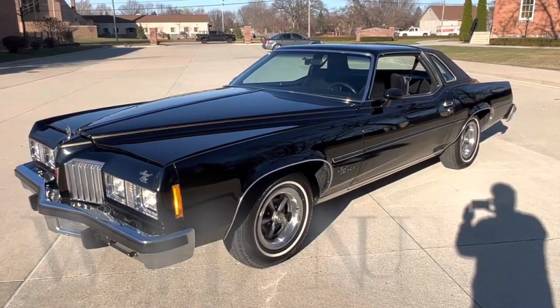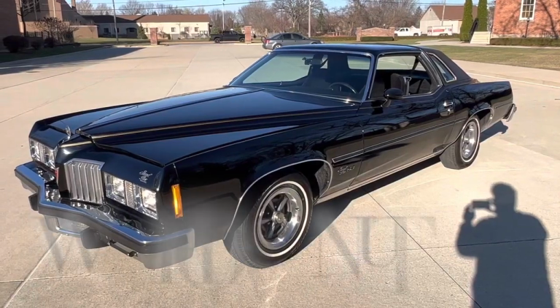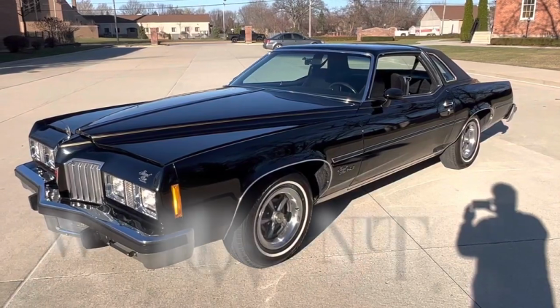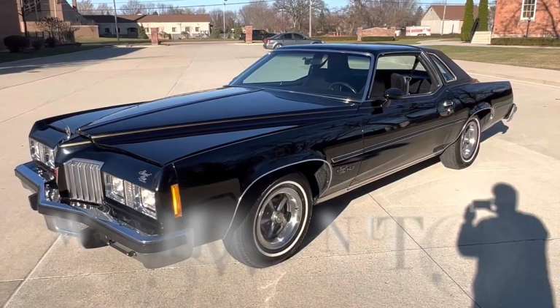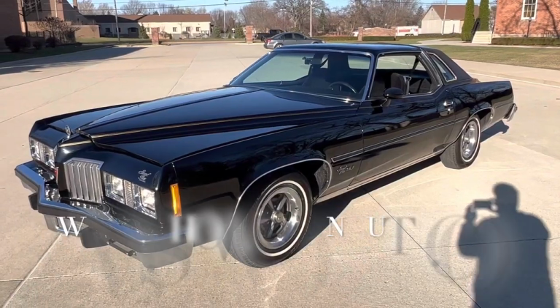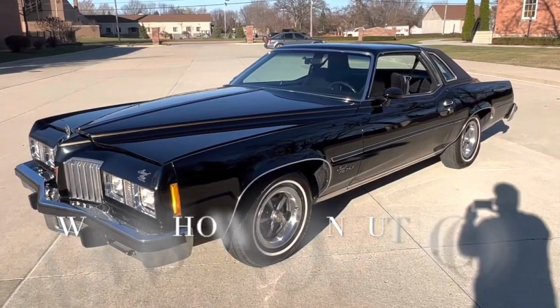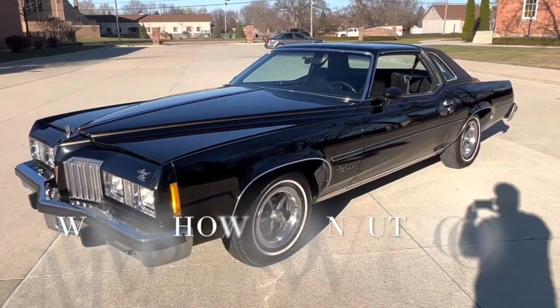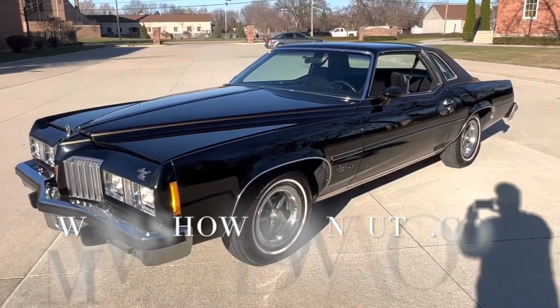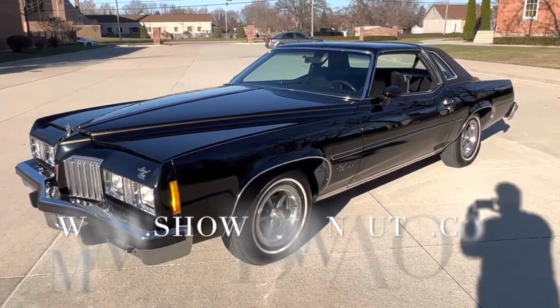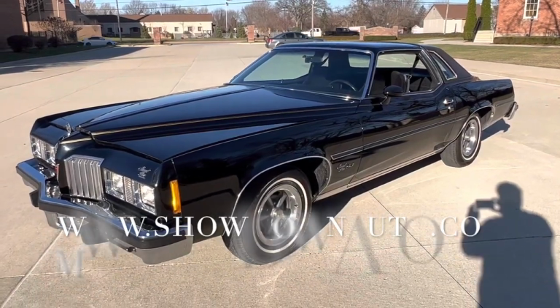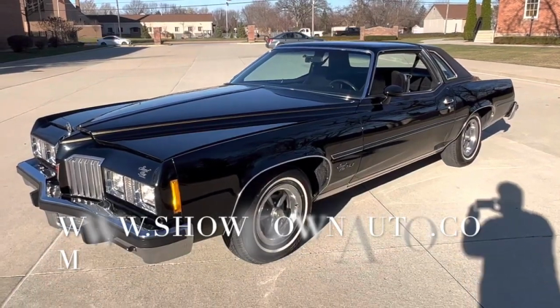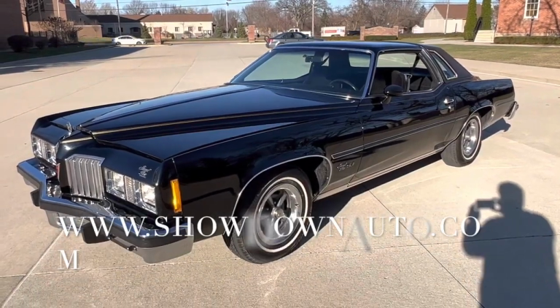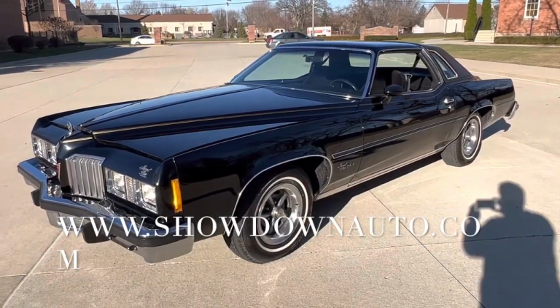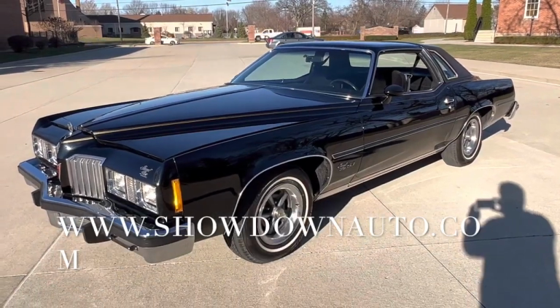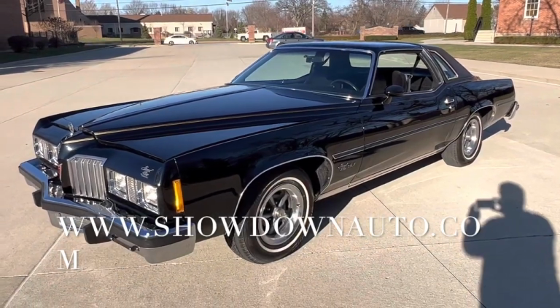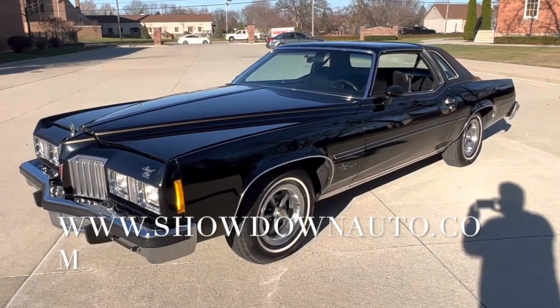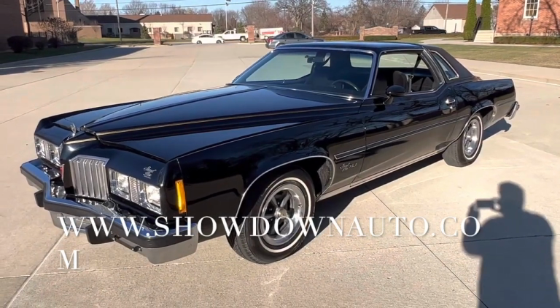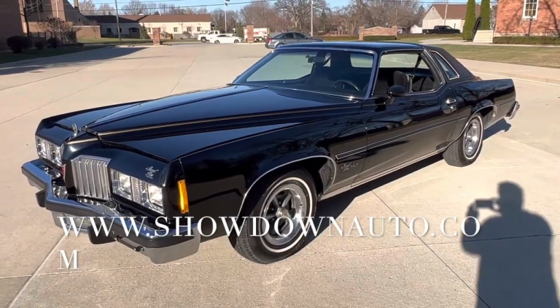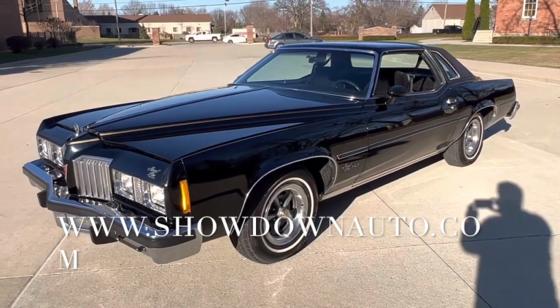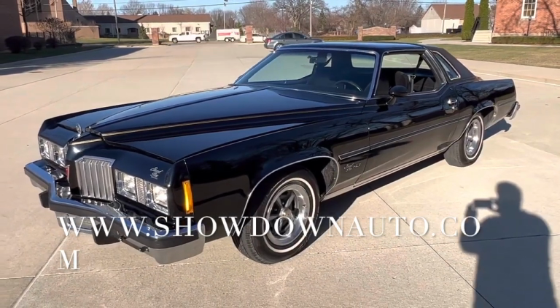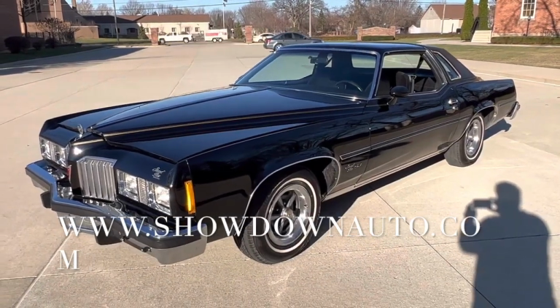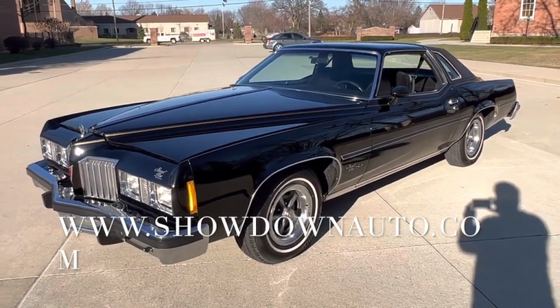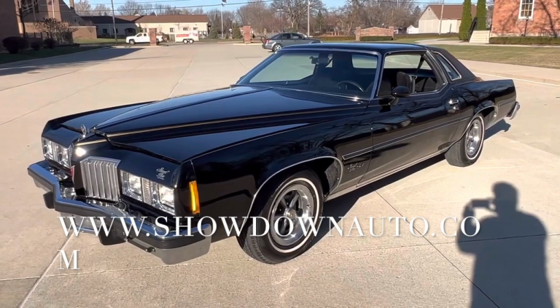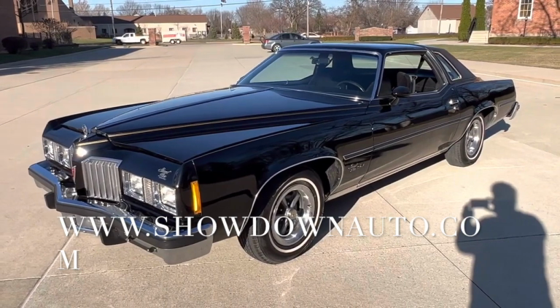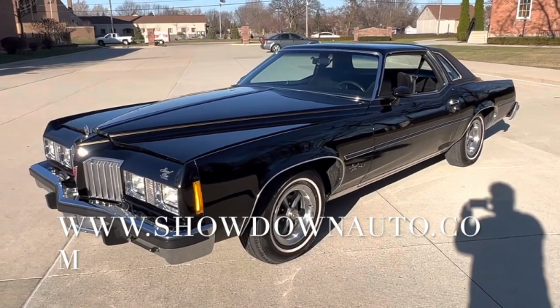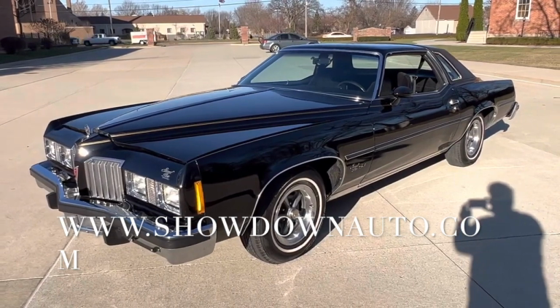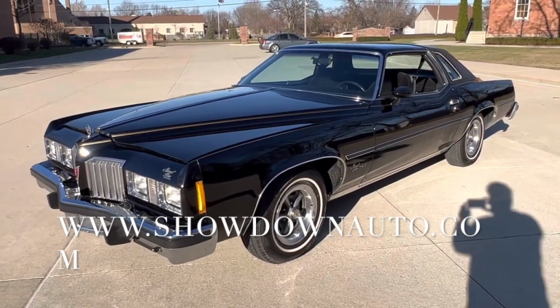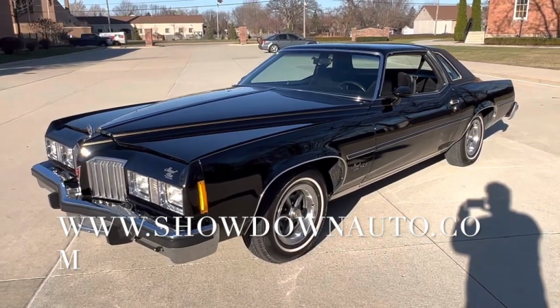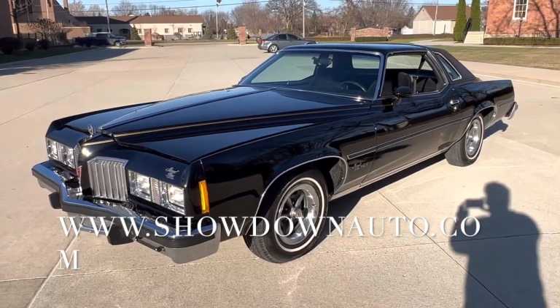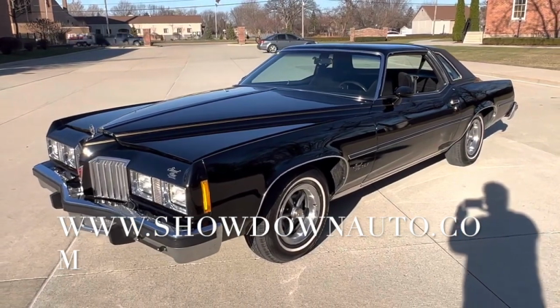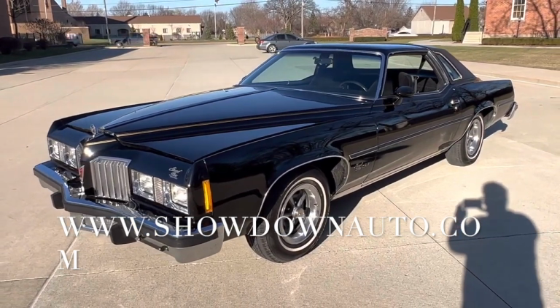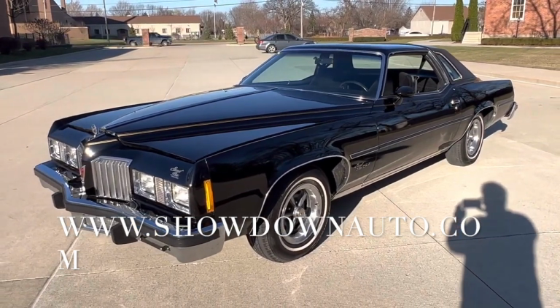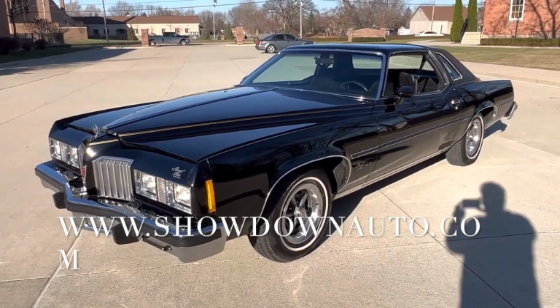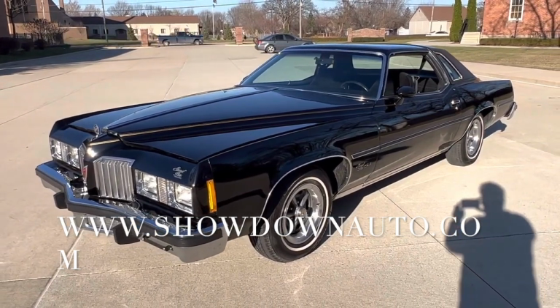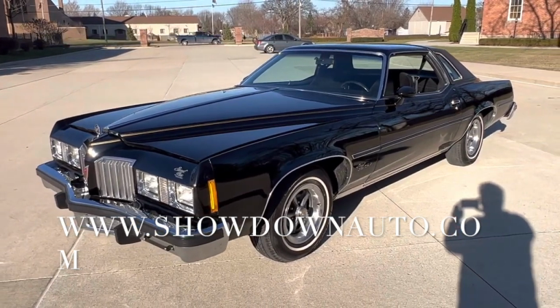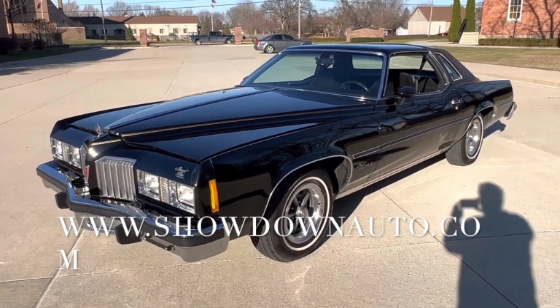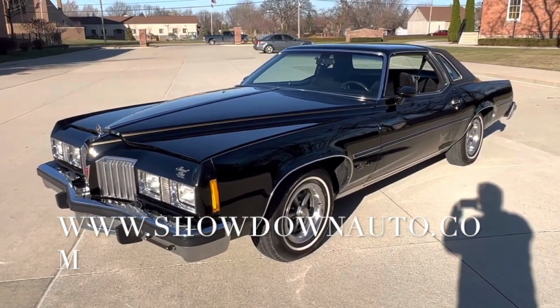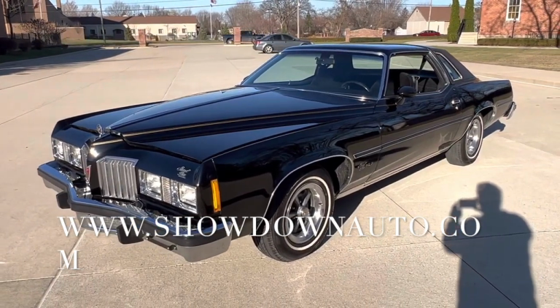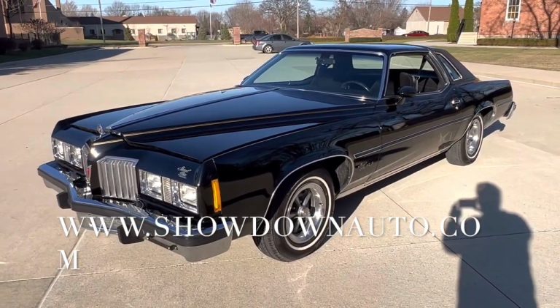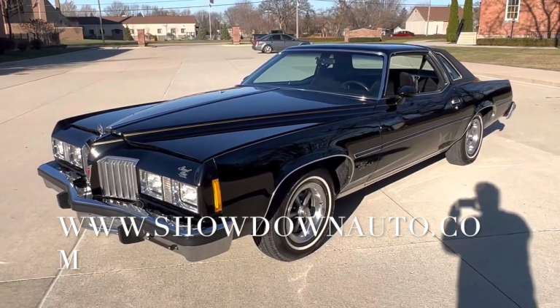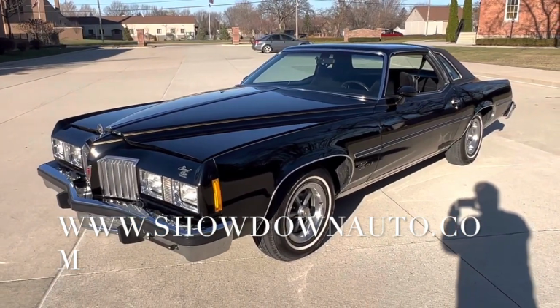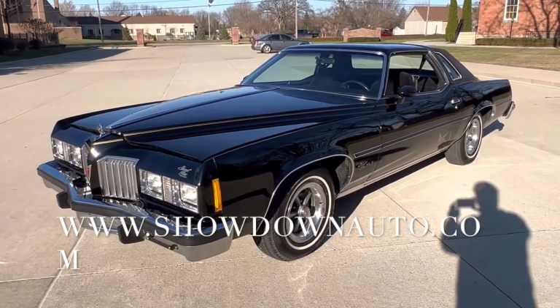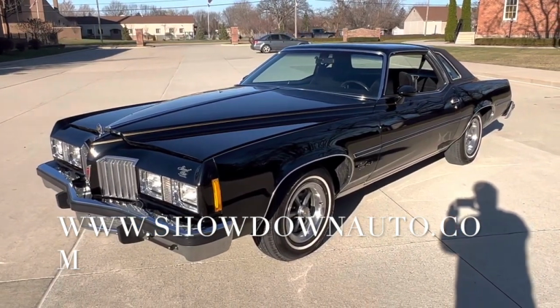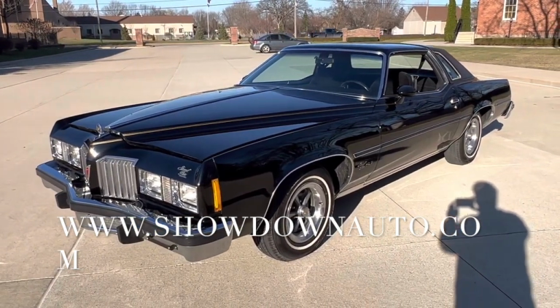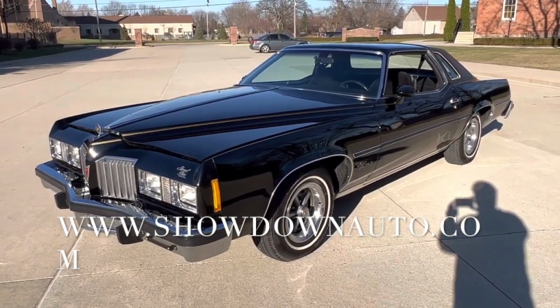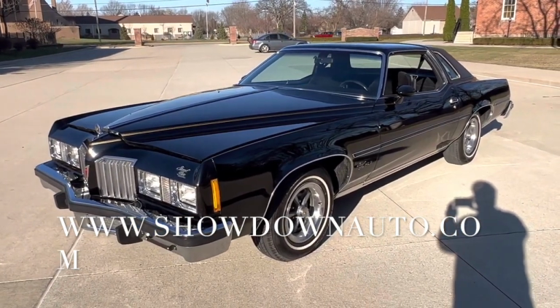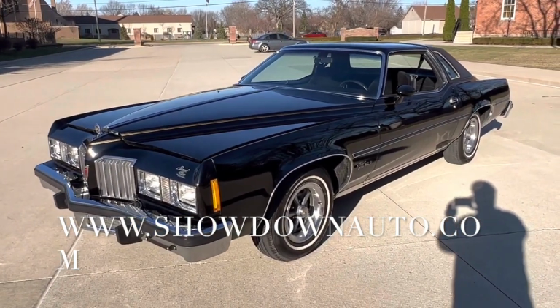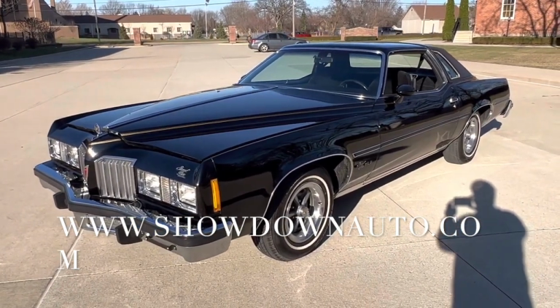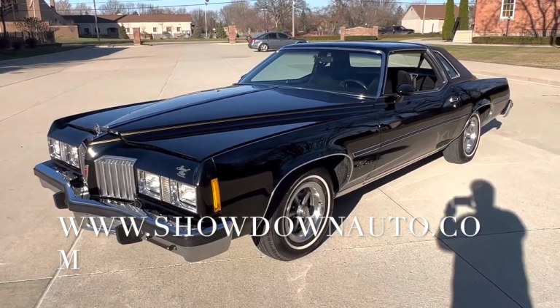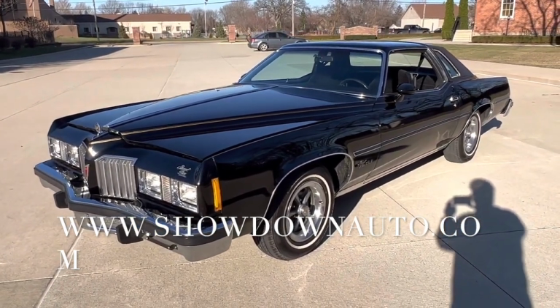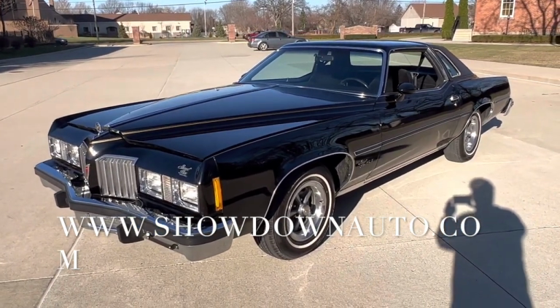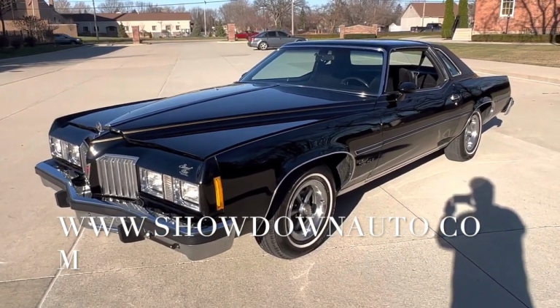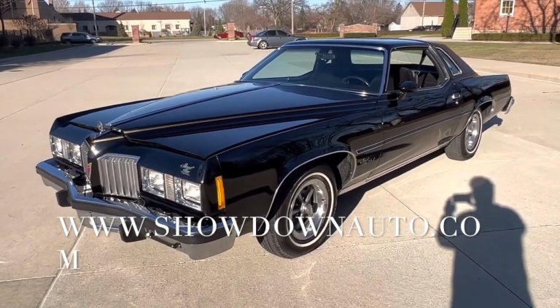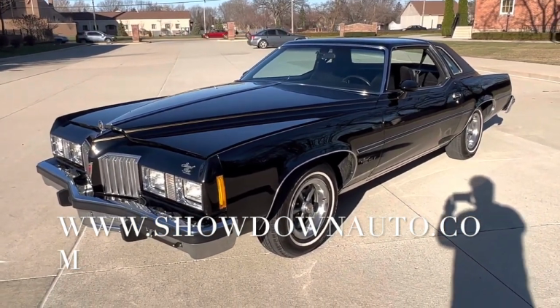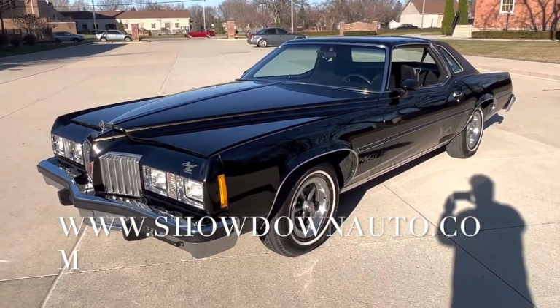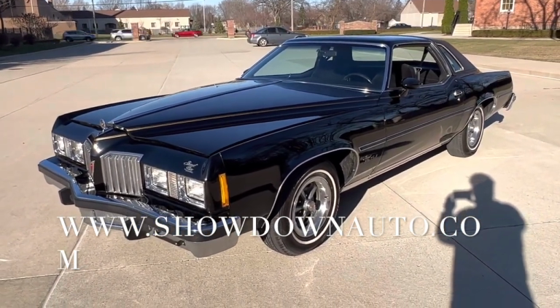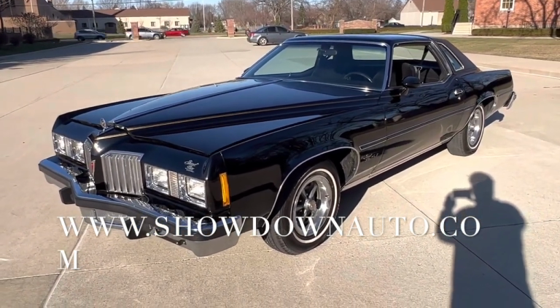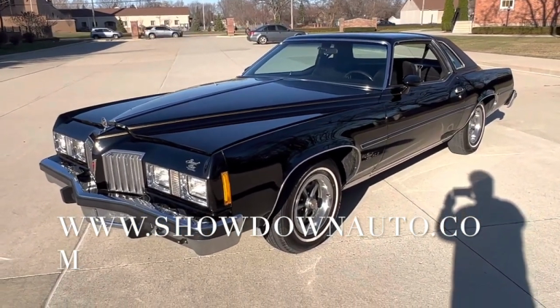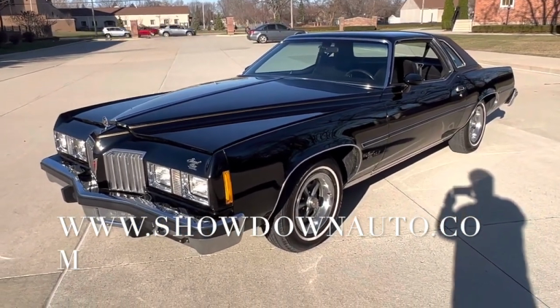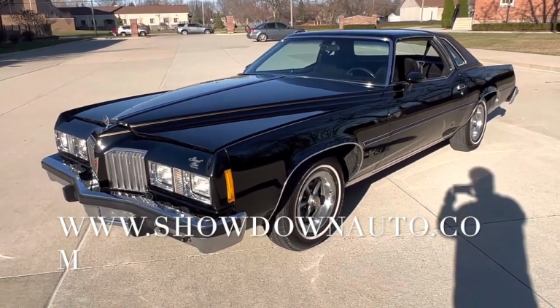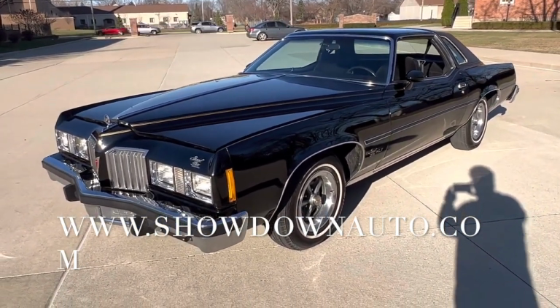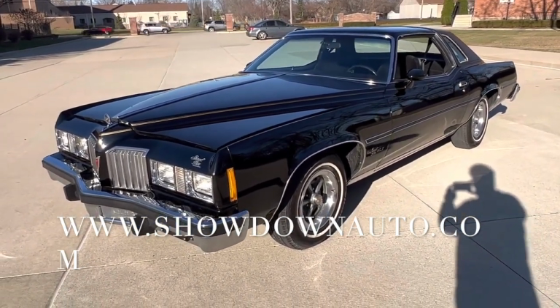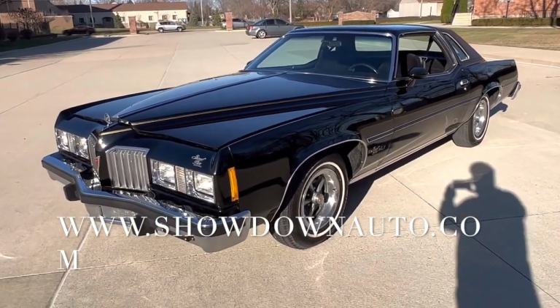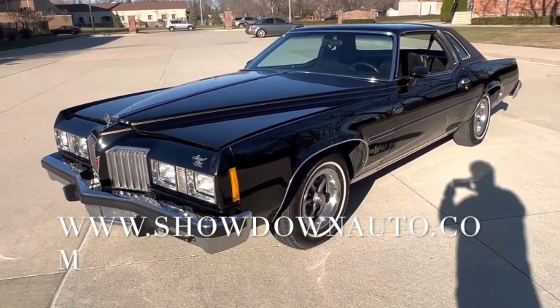Hello everyone, Dave here from Showdown. Let's take a walk around a 1977 Pontiac Grand Prix SJ we just got in — triple black.